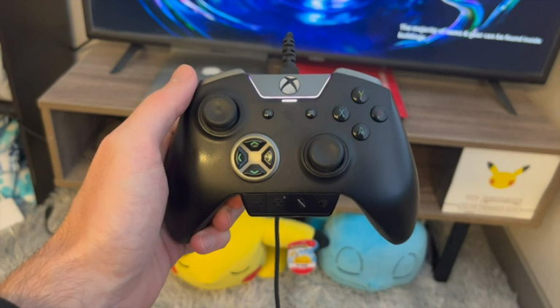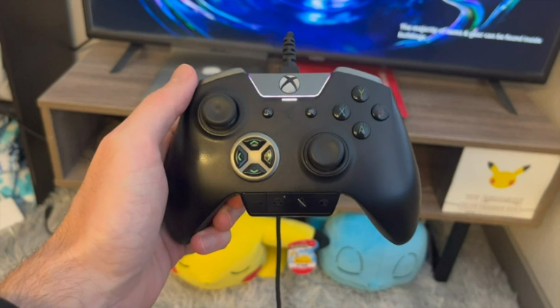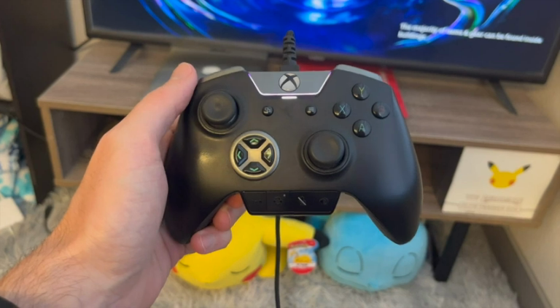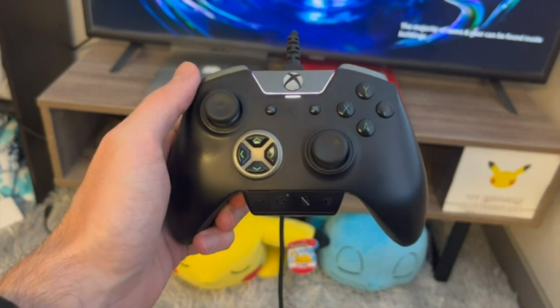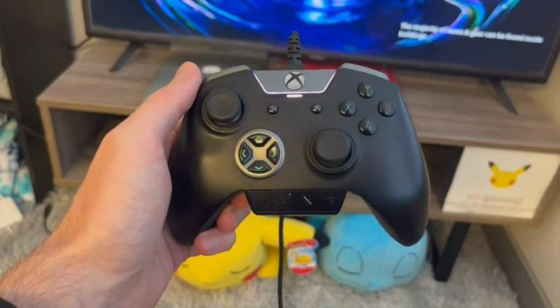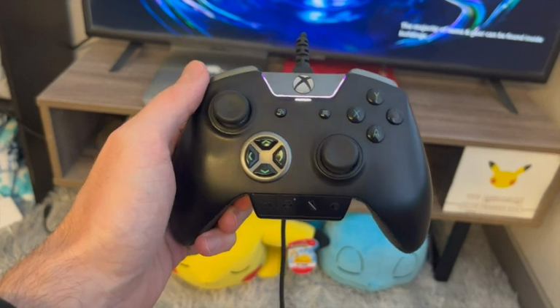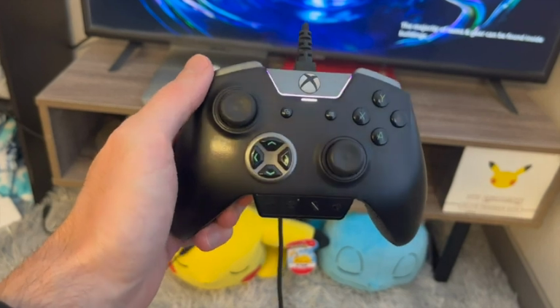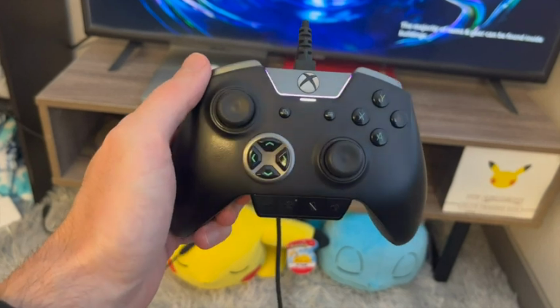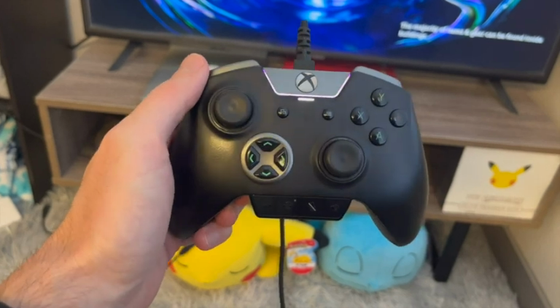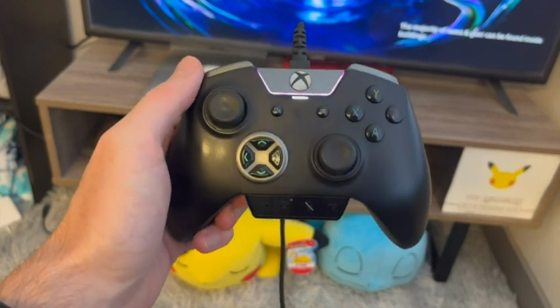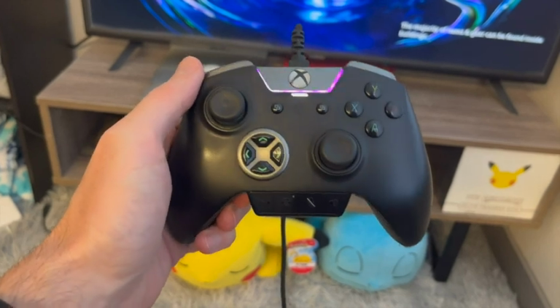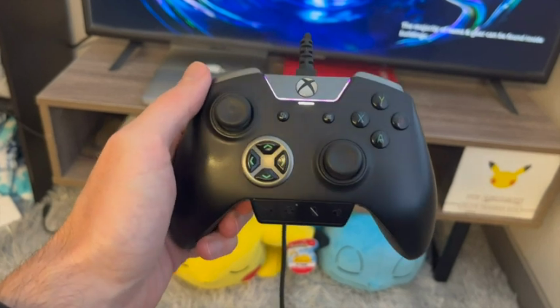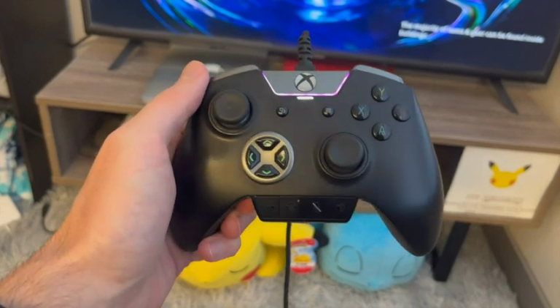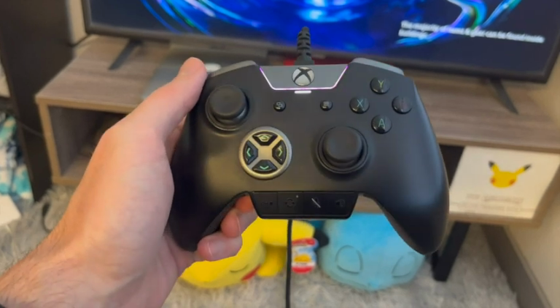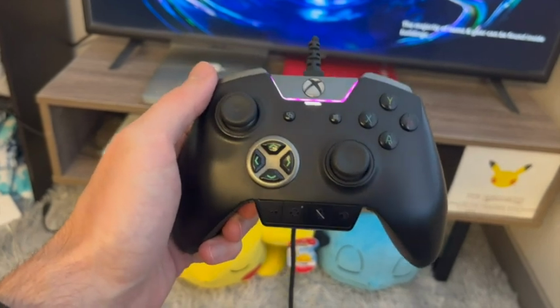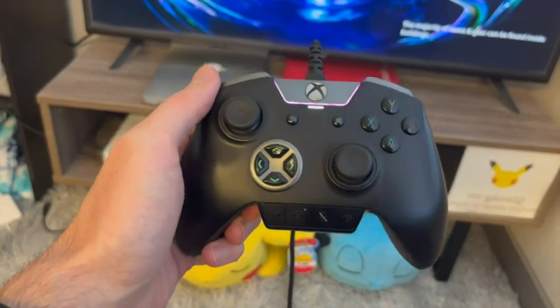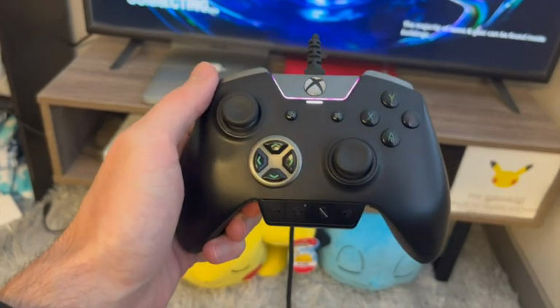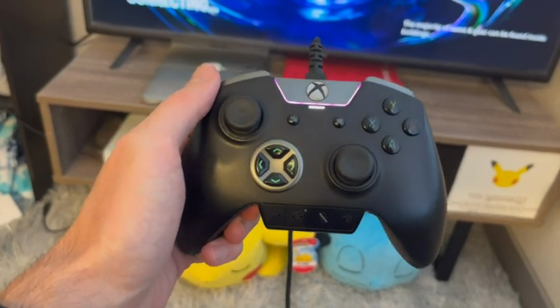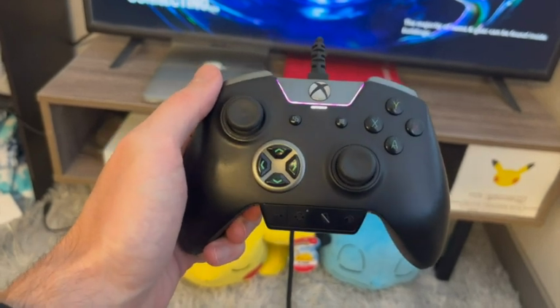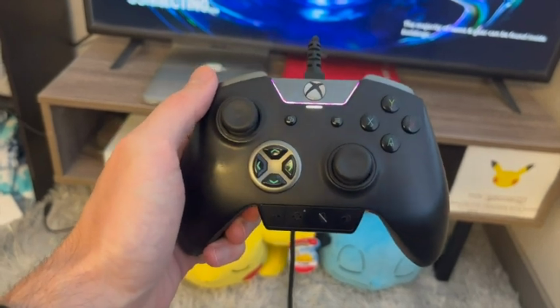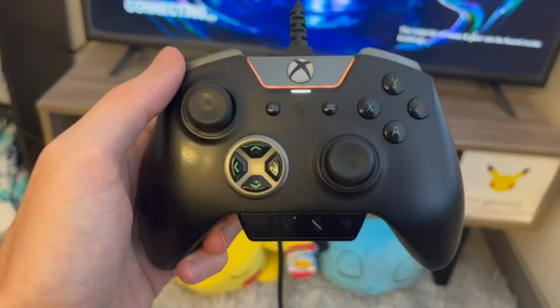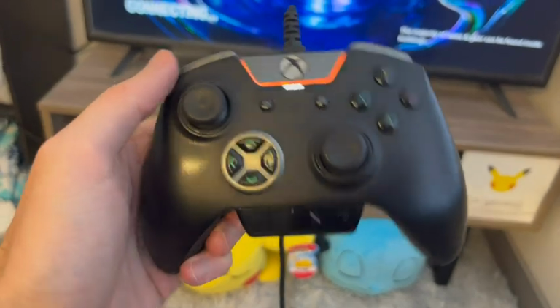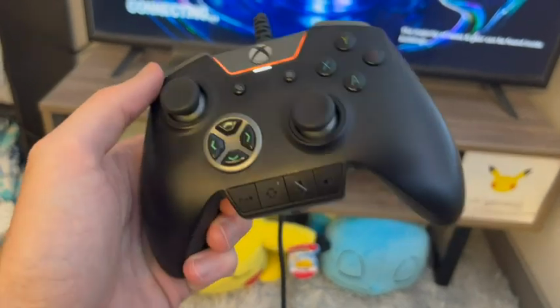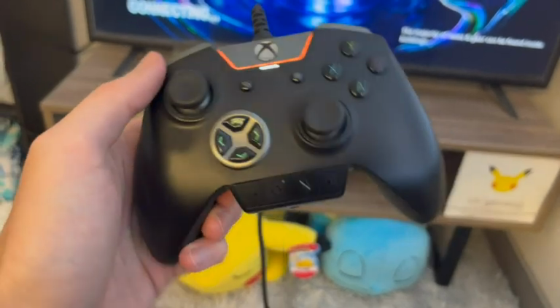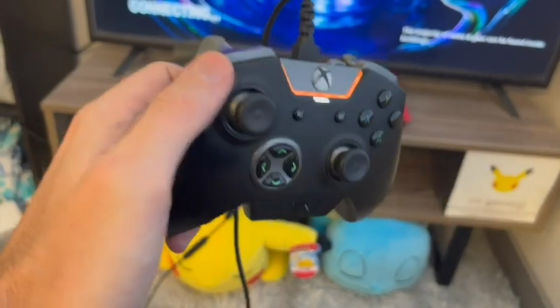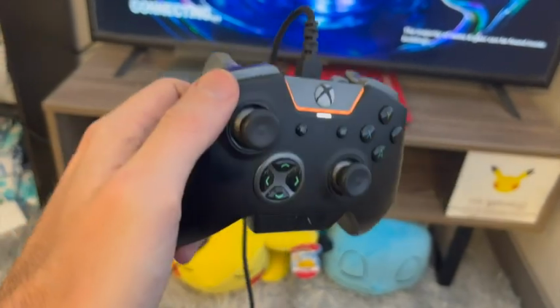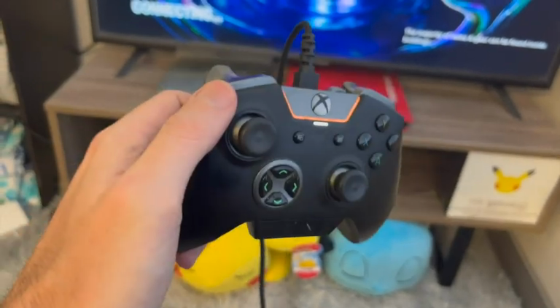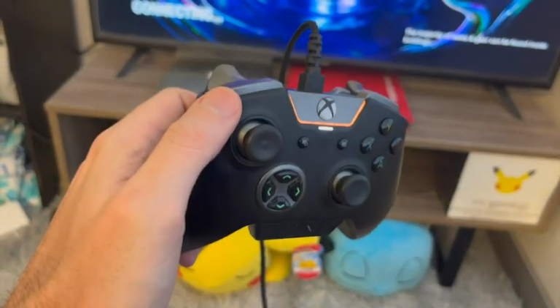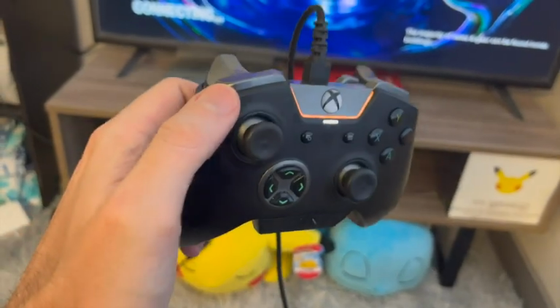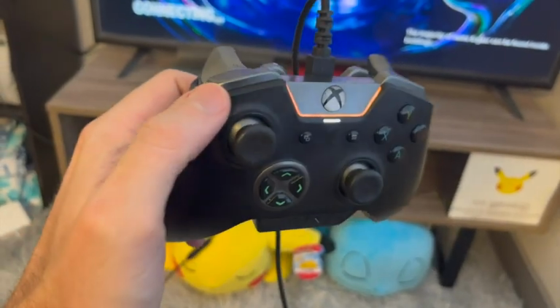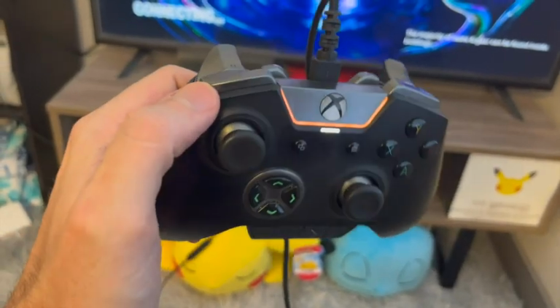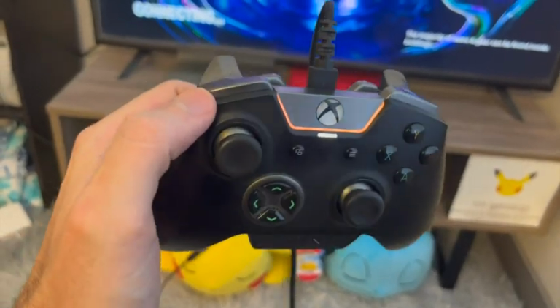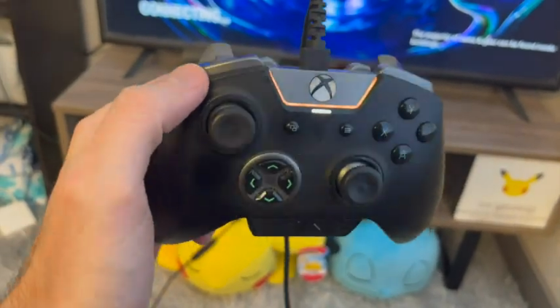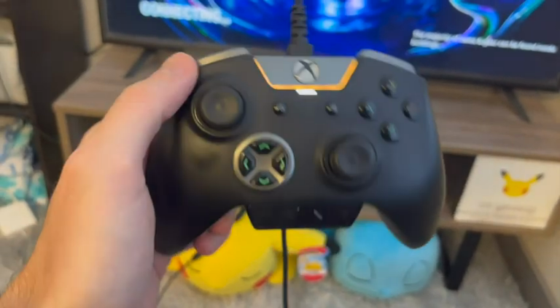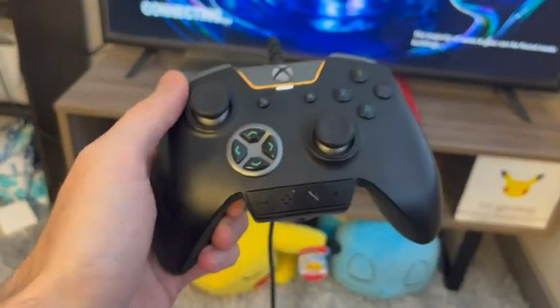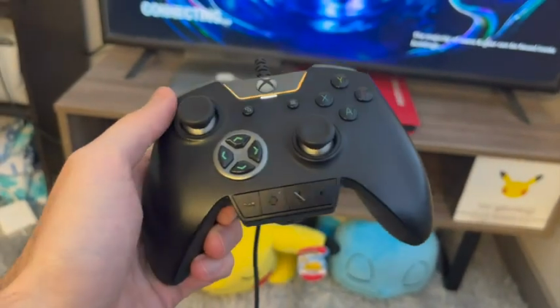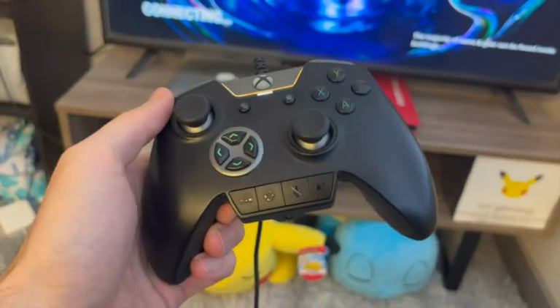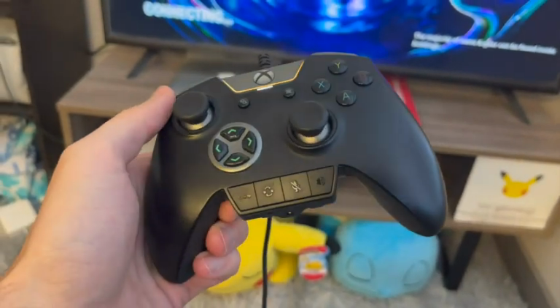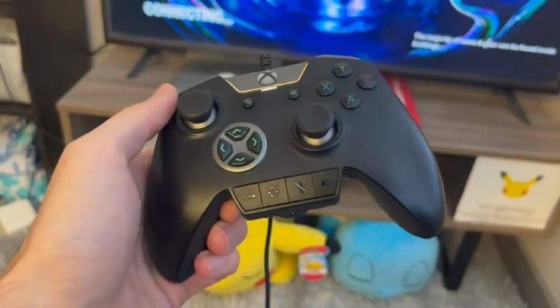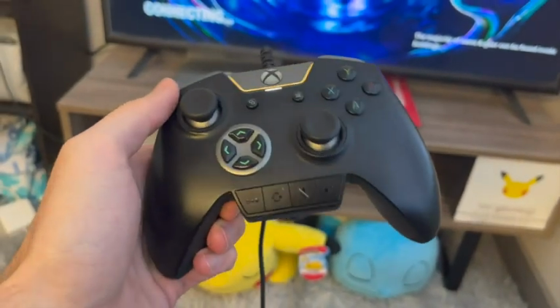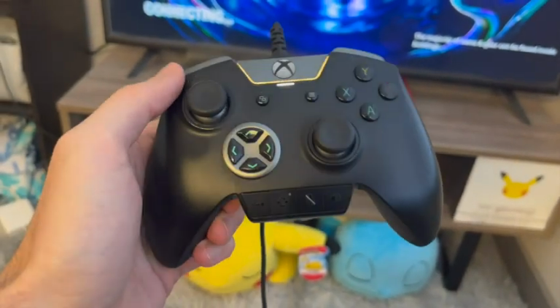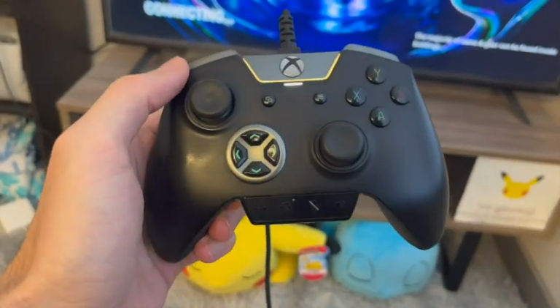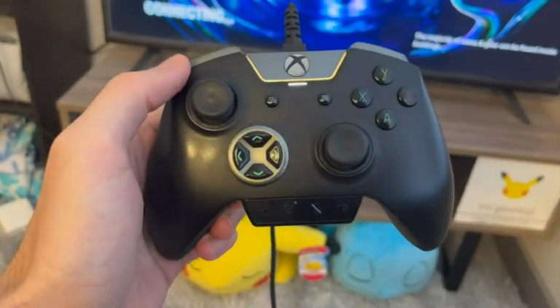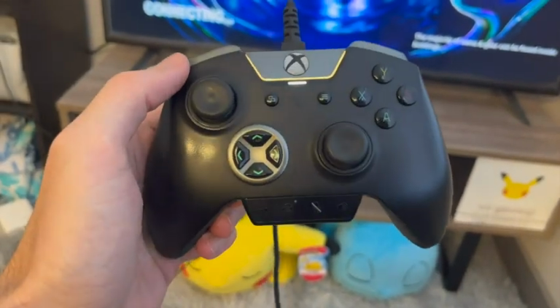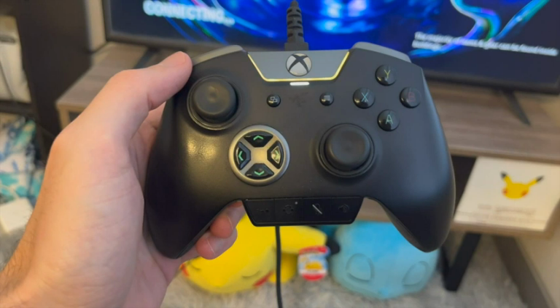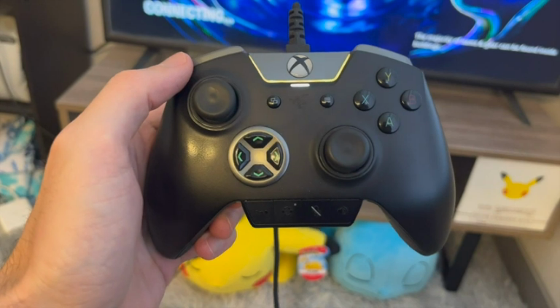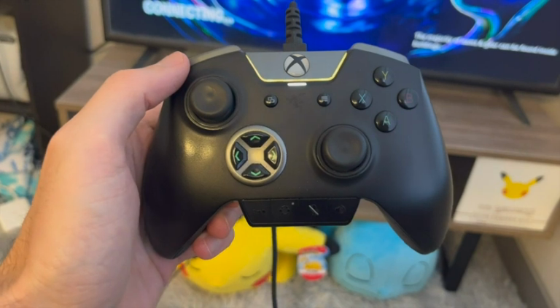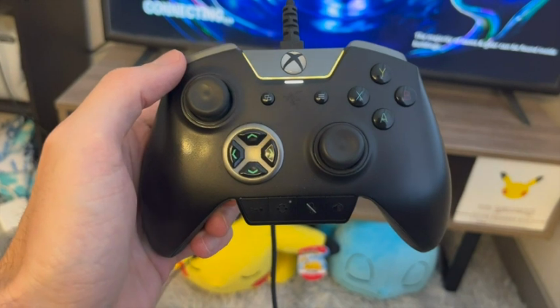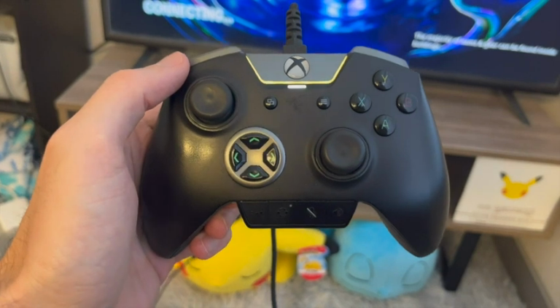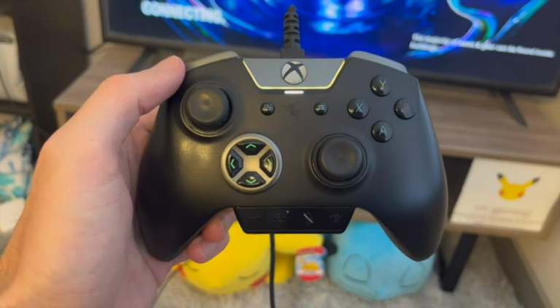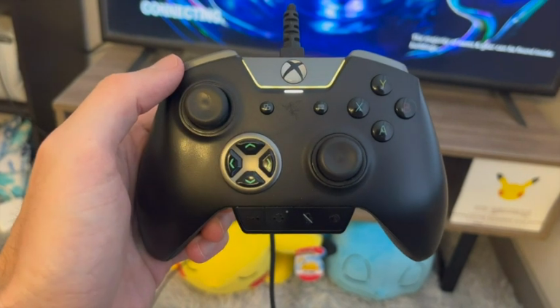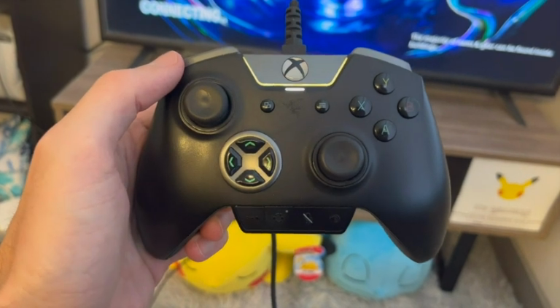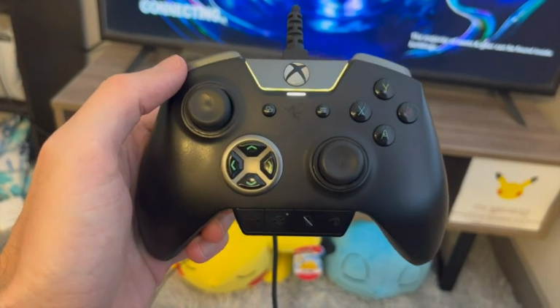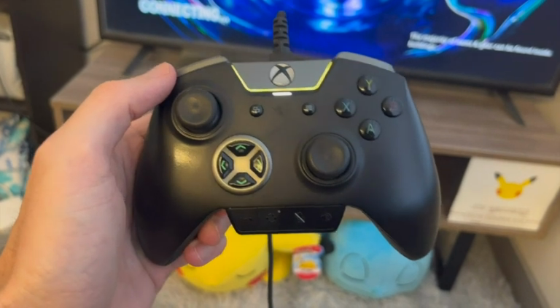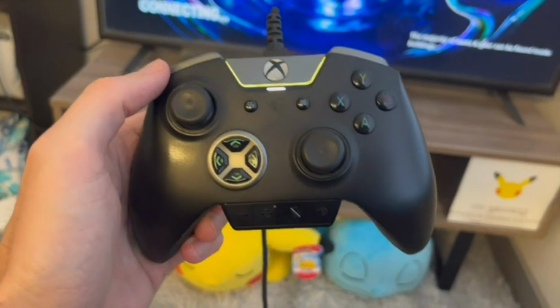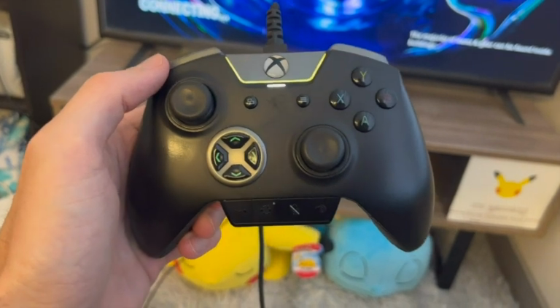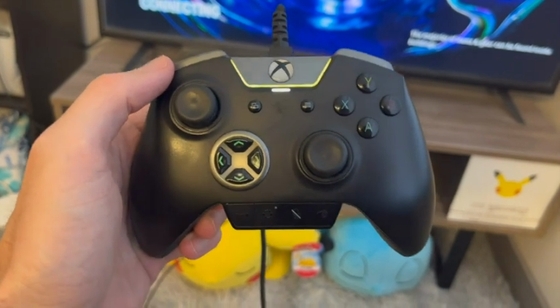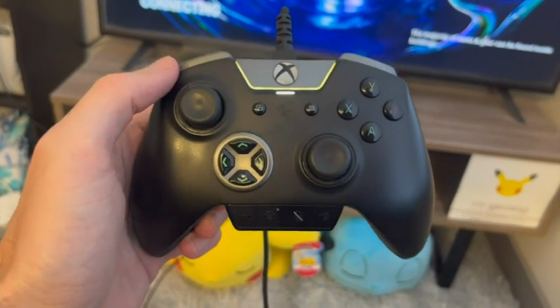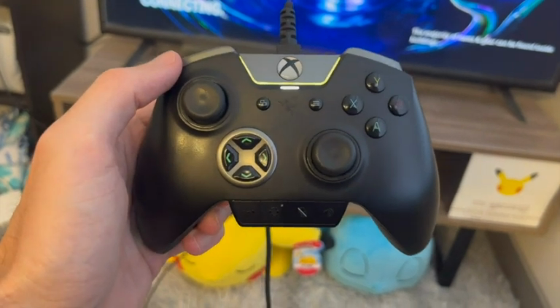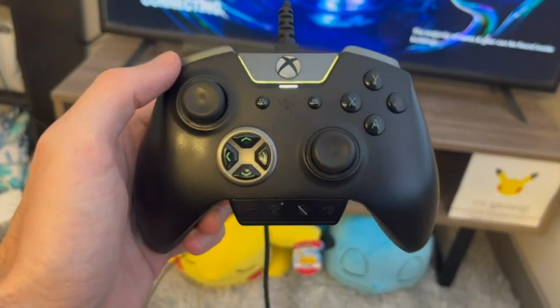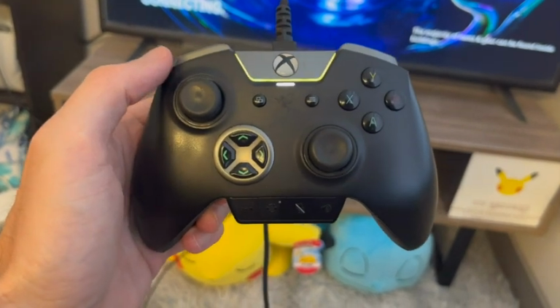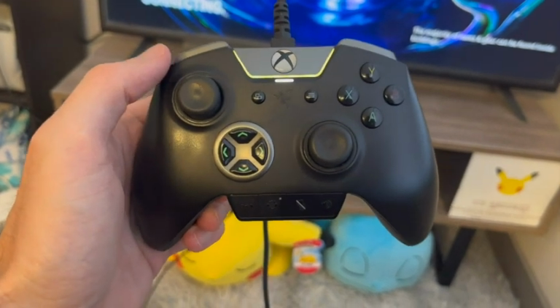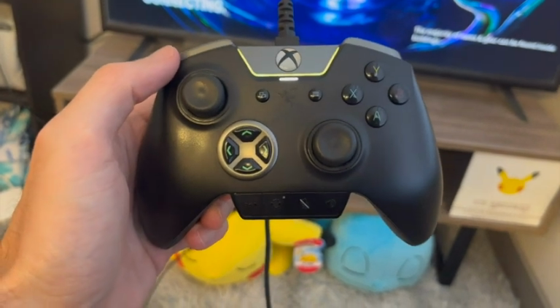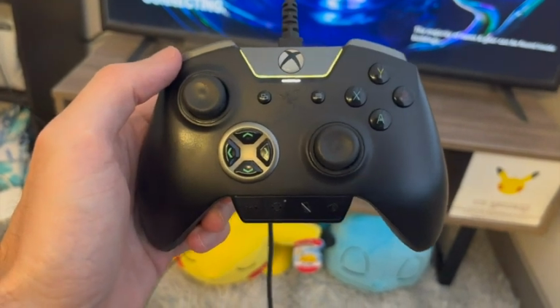This is the Razer Controller. This is an older model, but the newer models are very similar. I'm going to show you what I like about it.